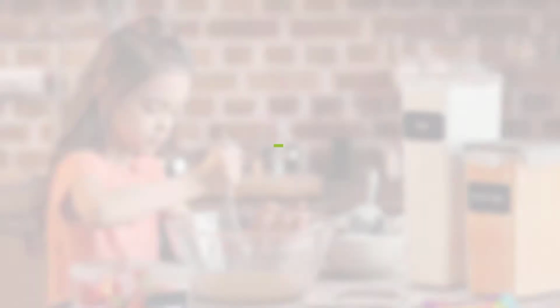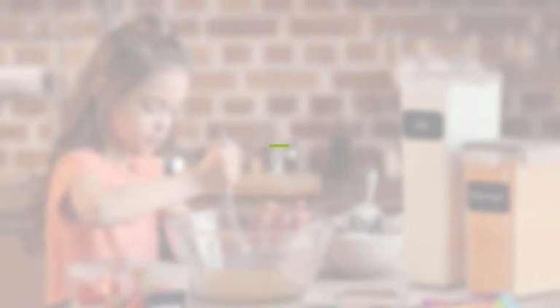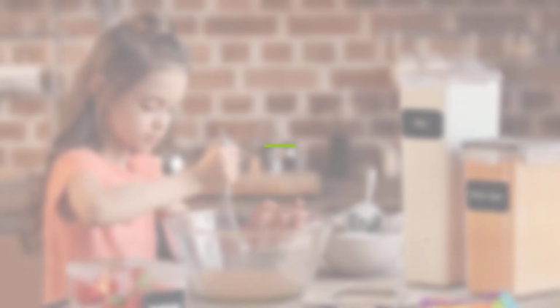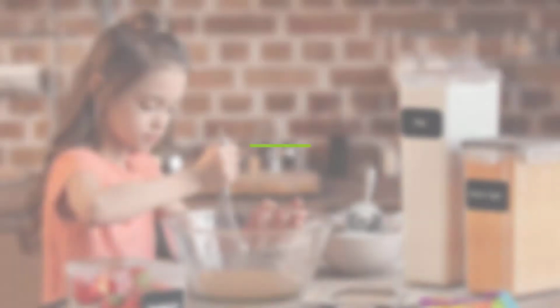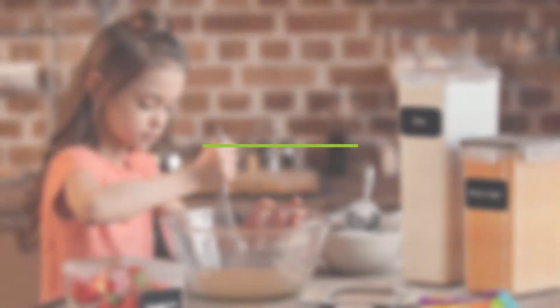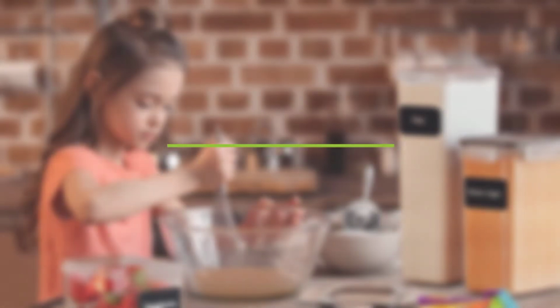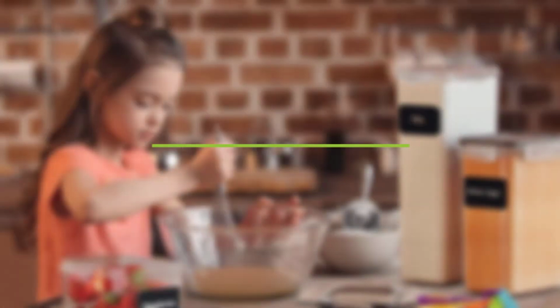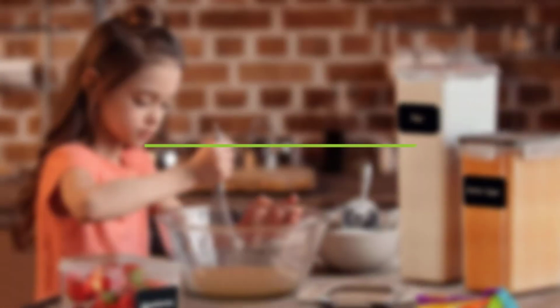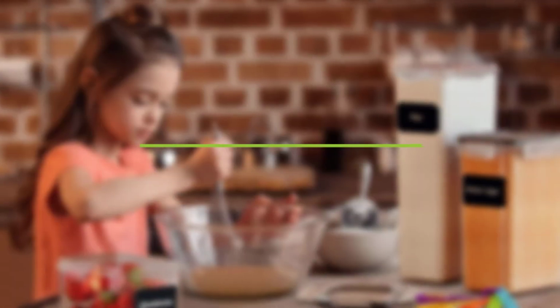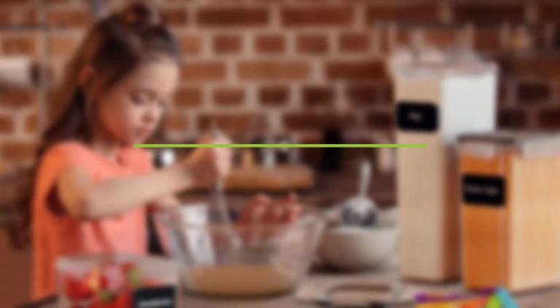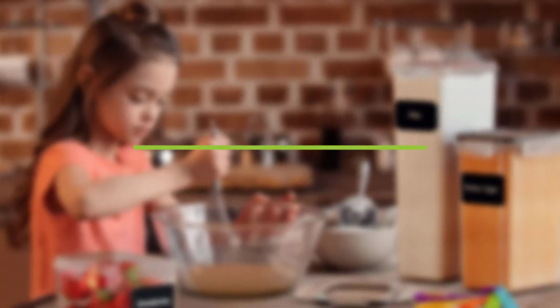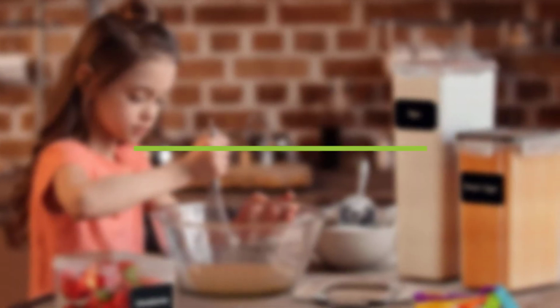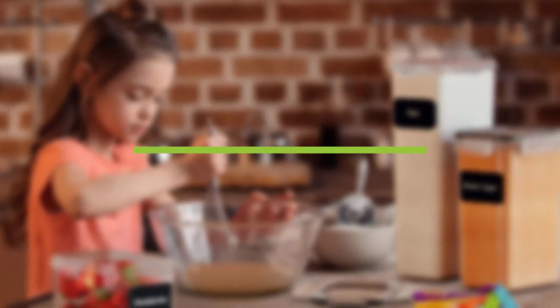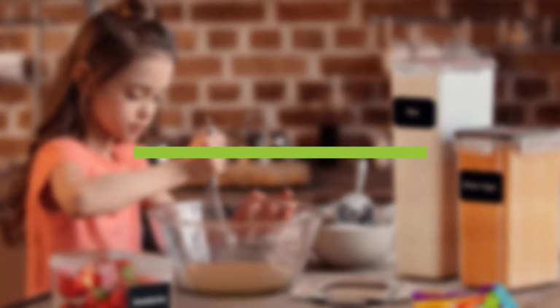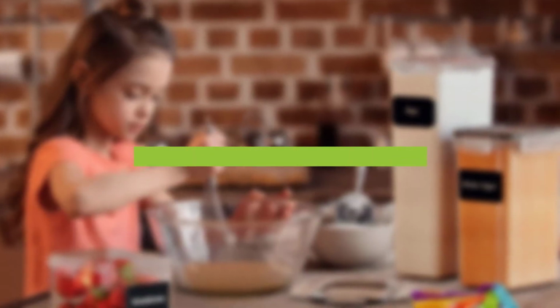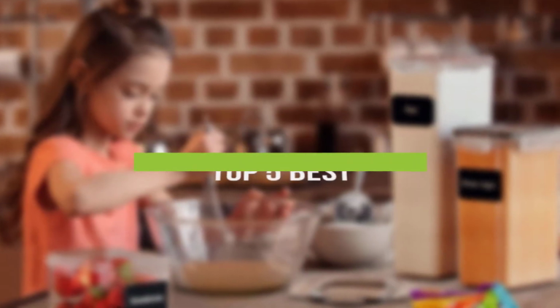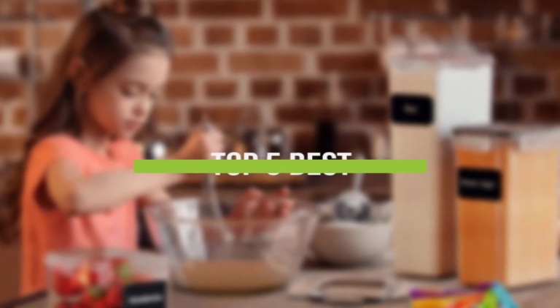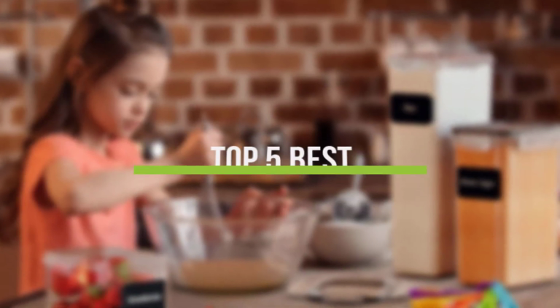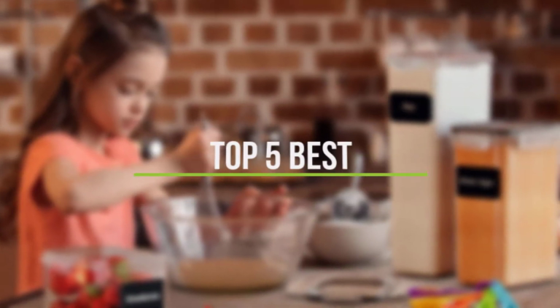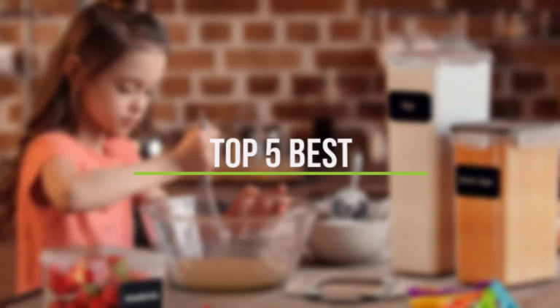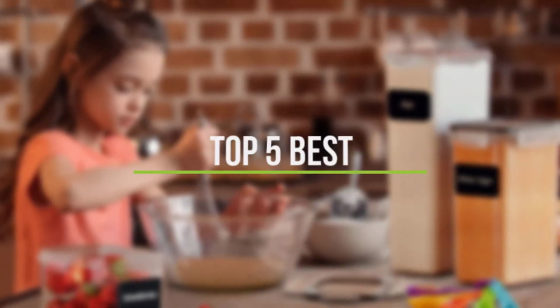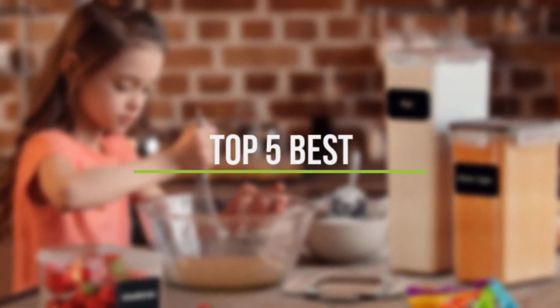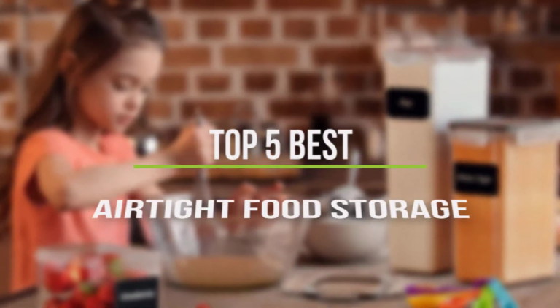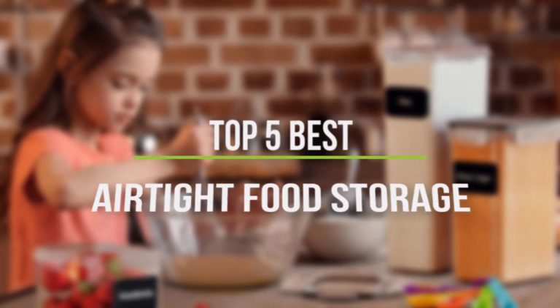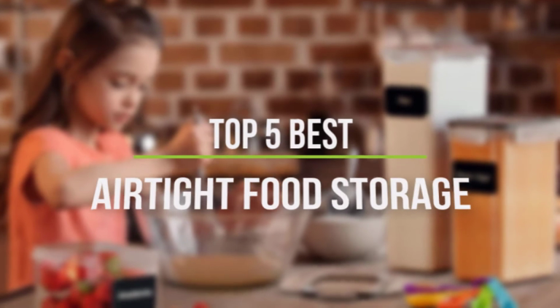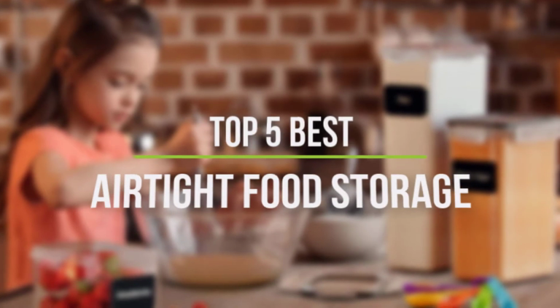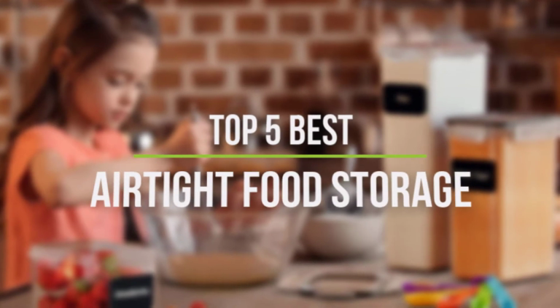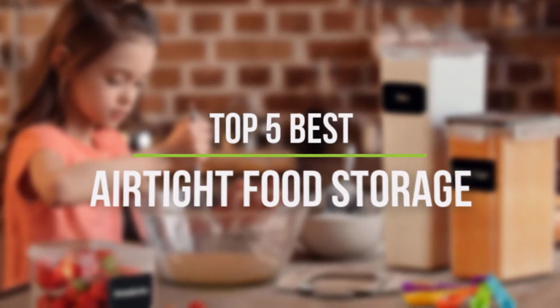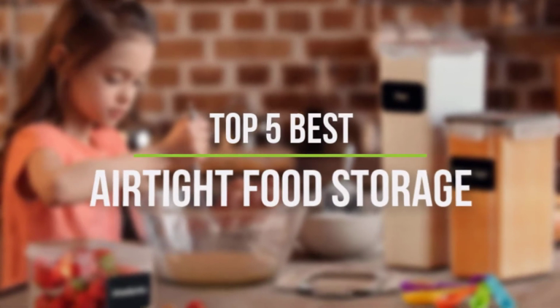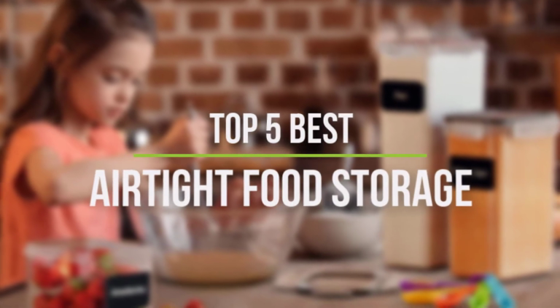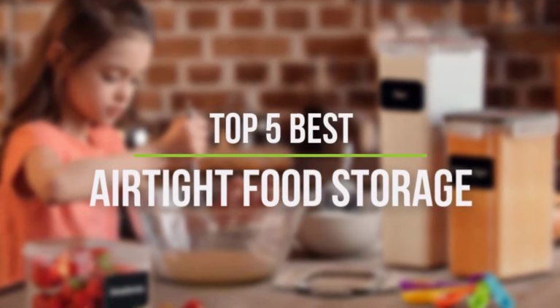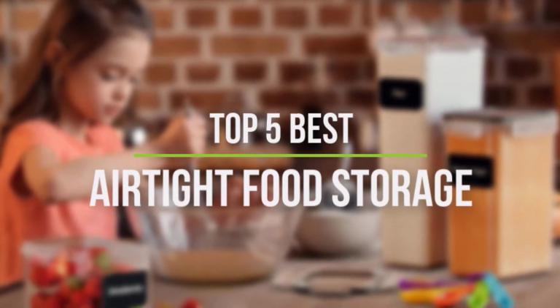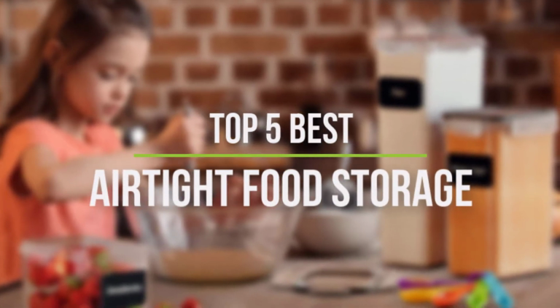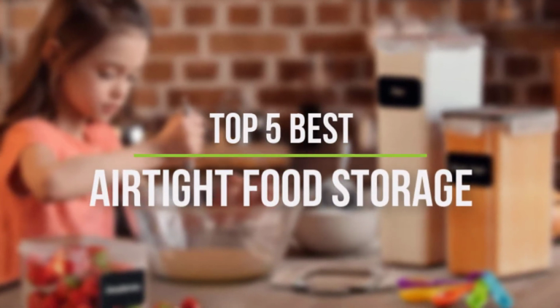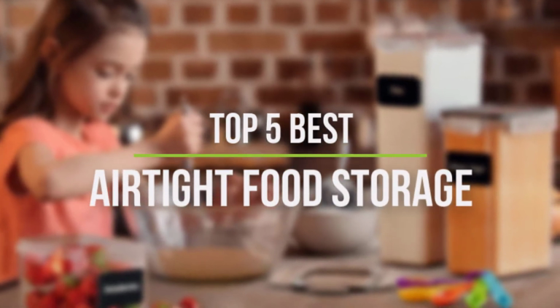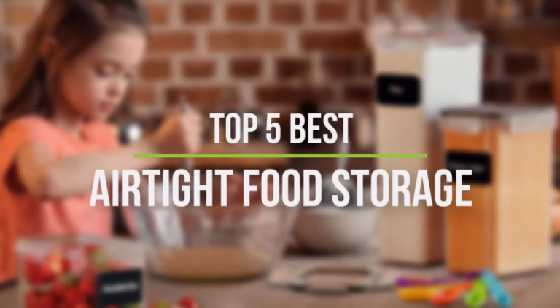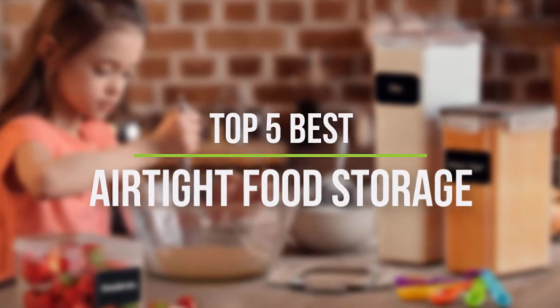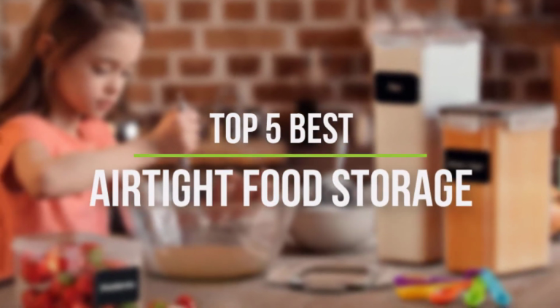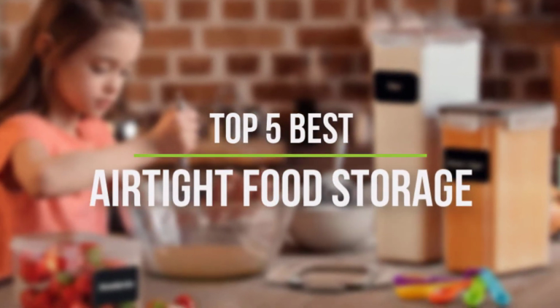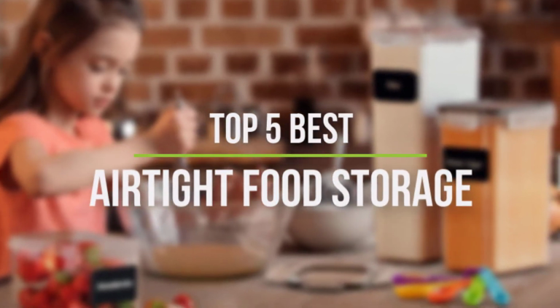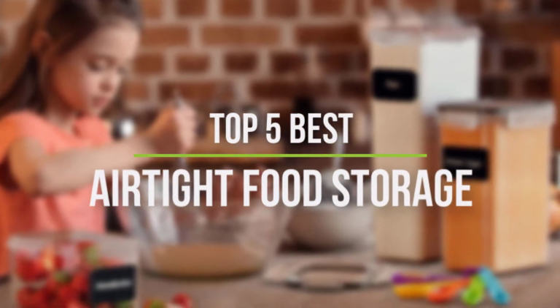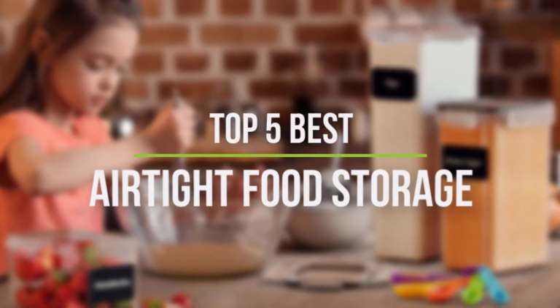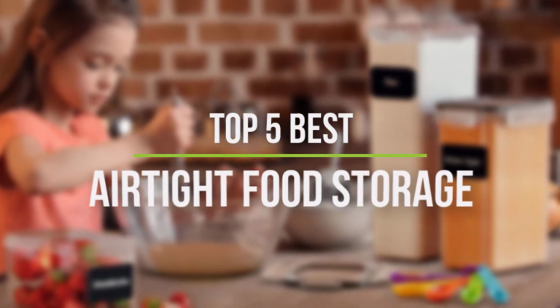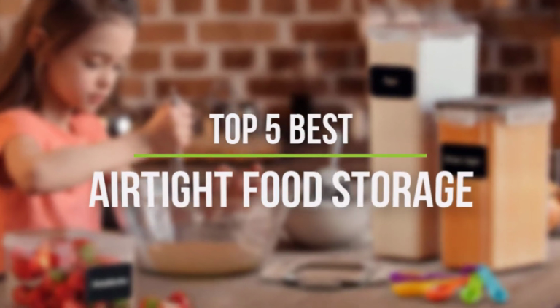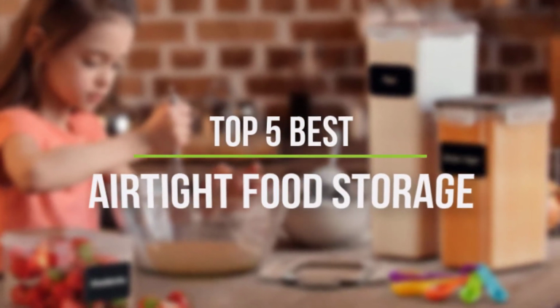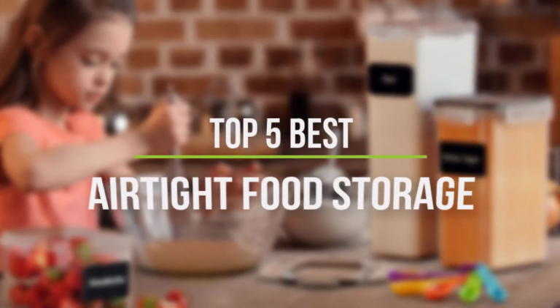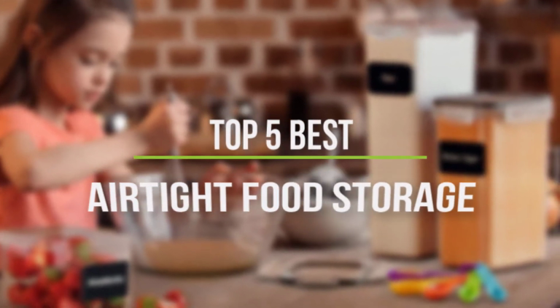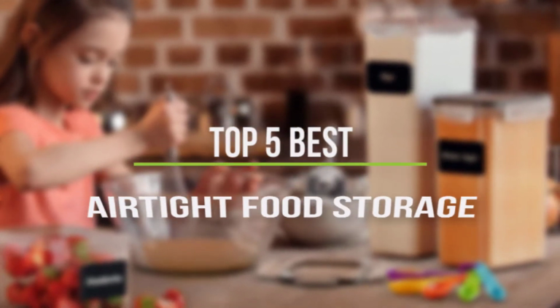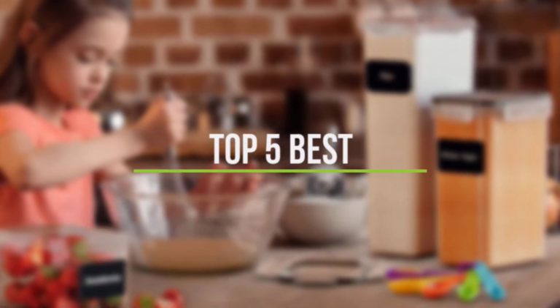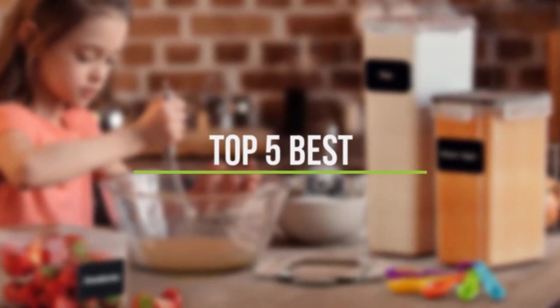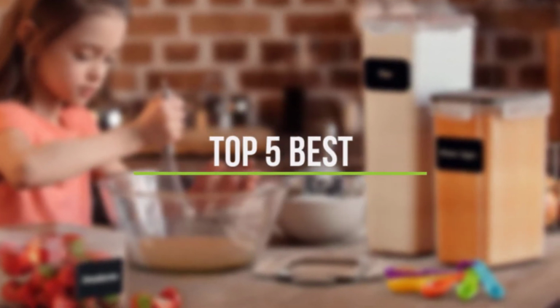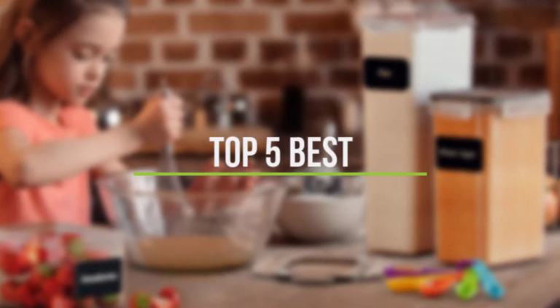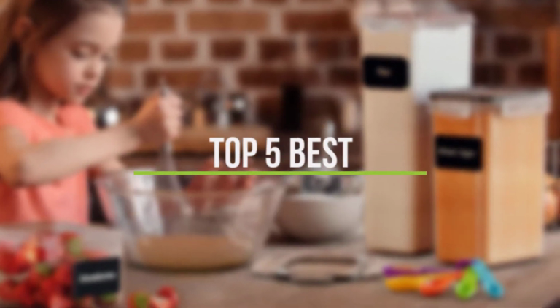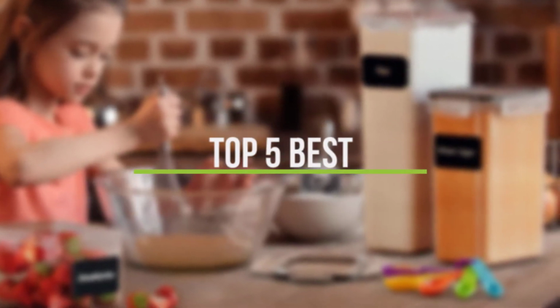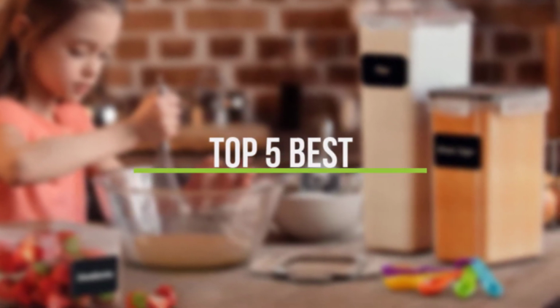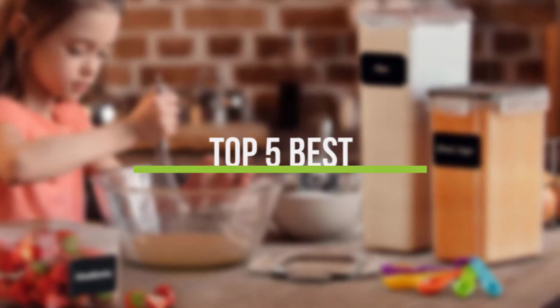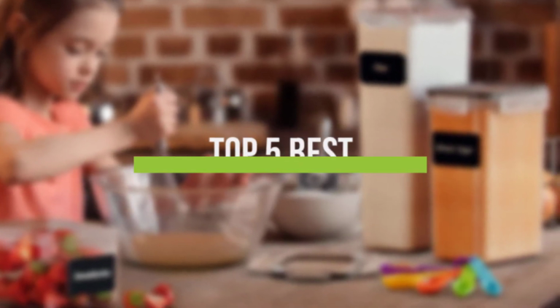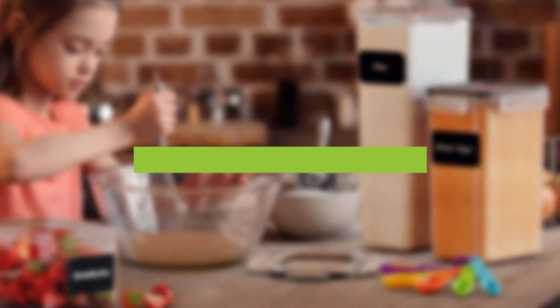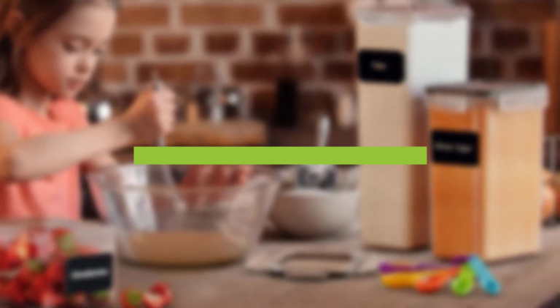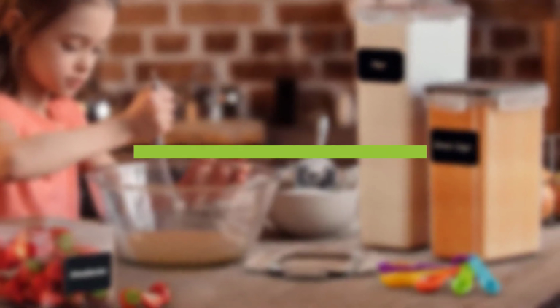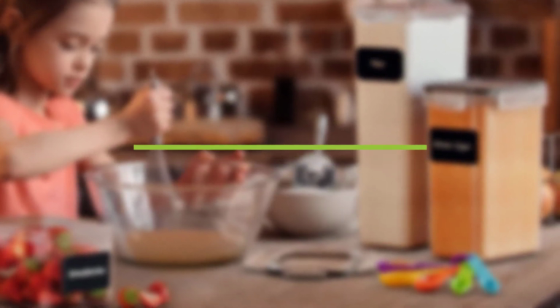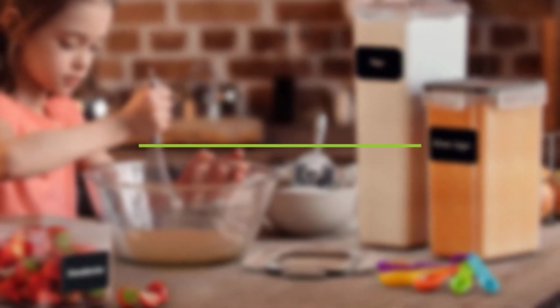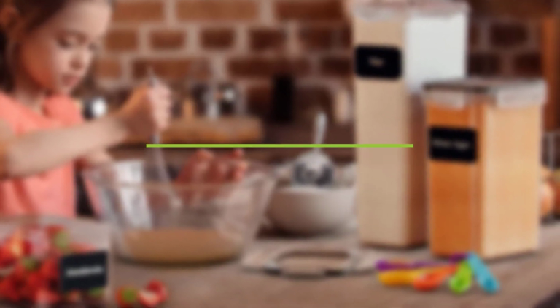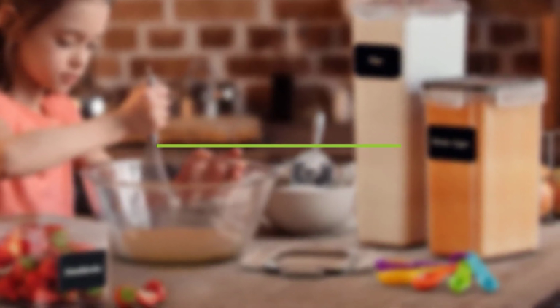In this video, we will discuss the top 5 best airtight food storage containers in the current market. So let's get started.